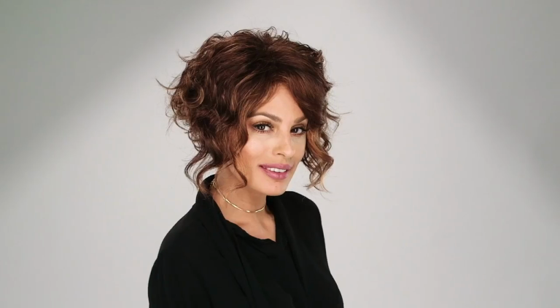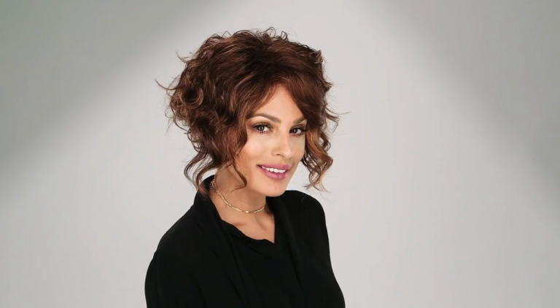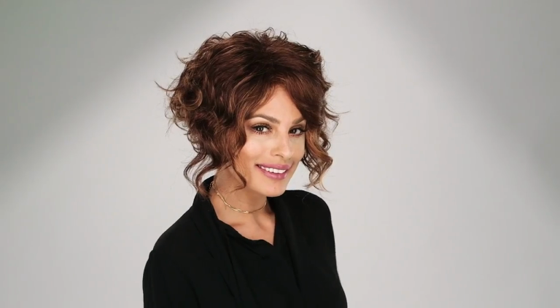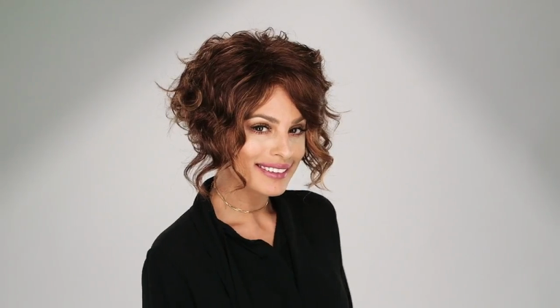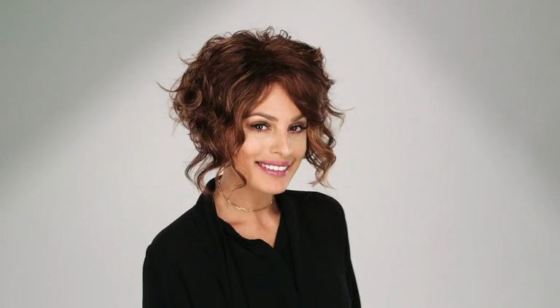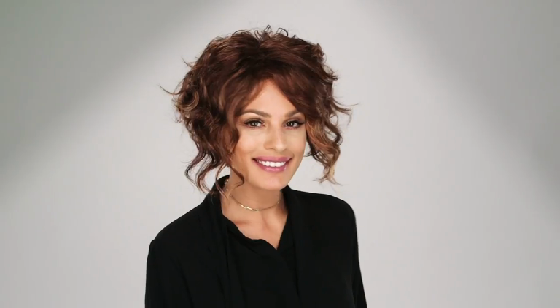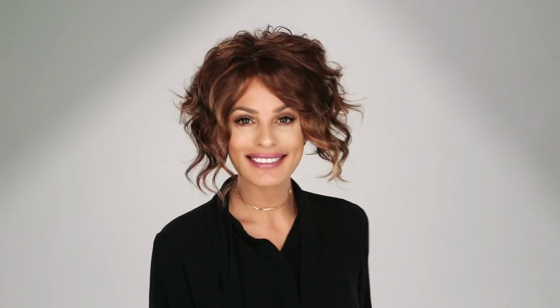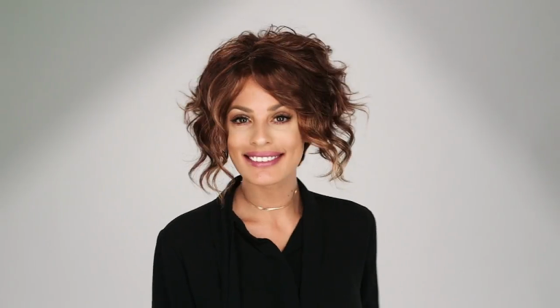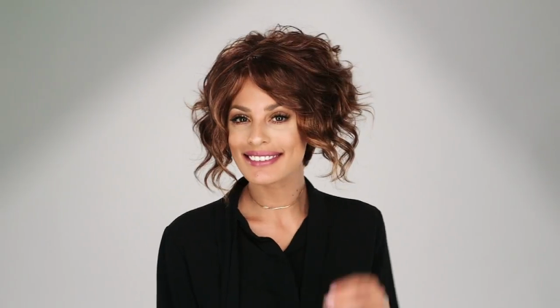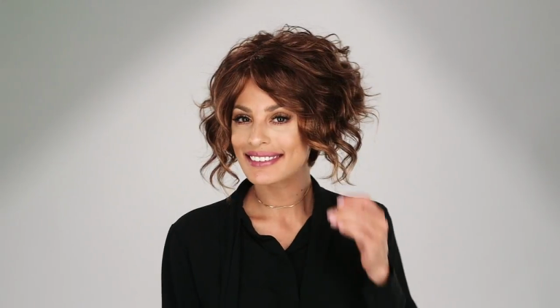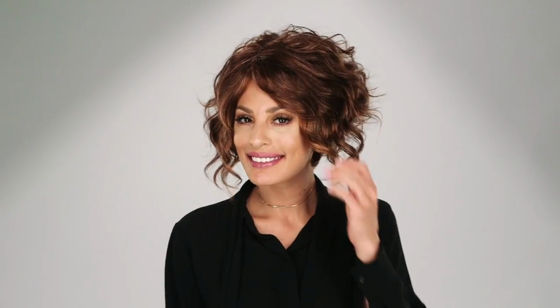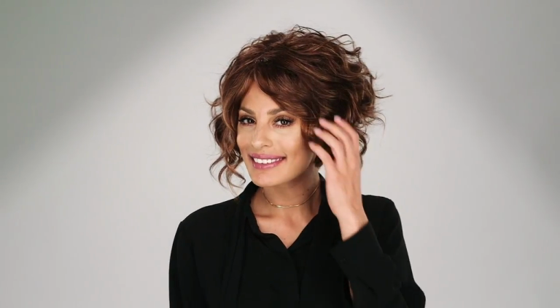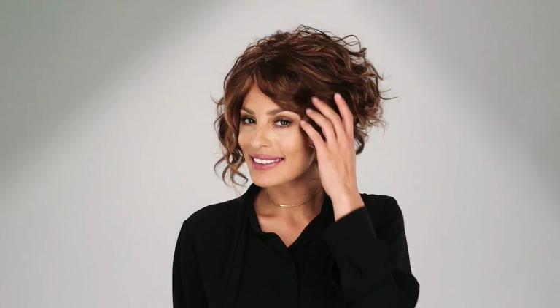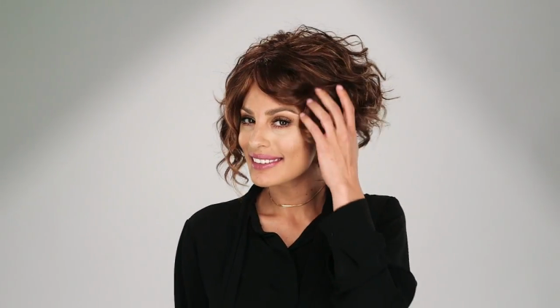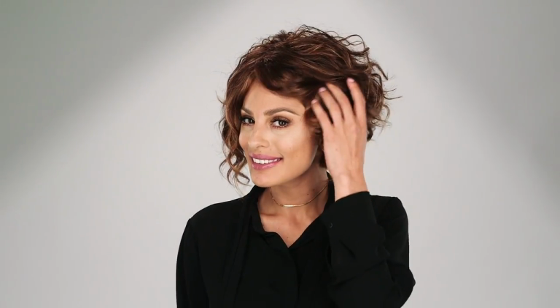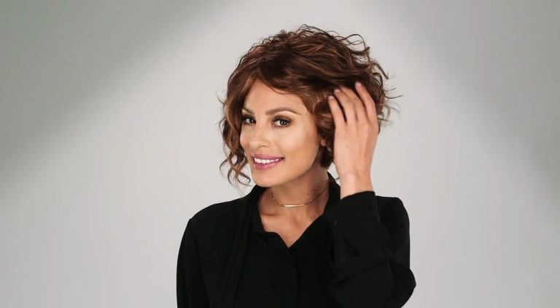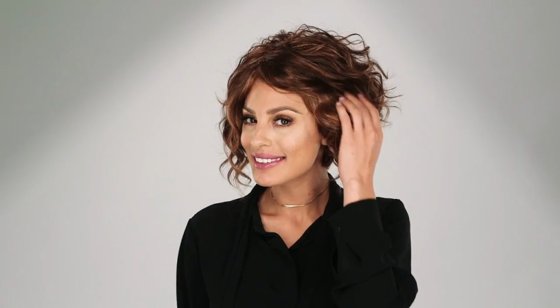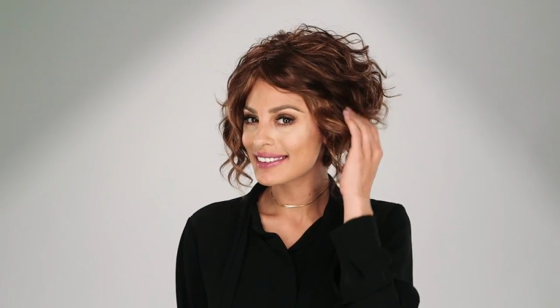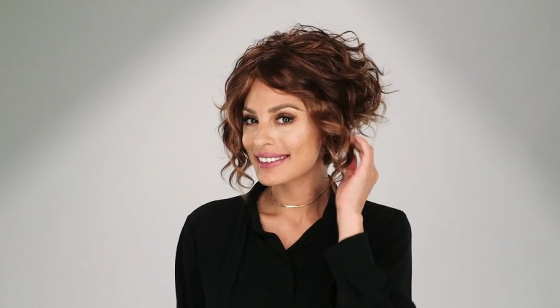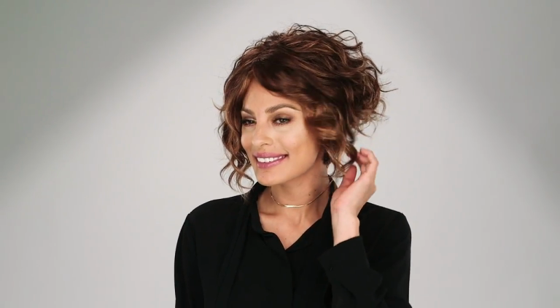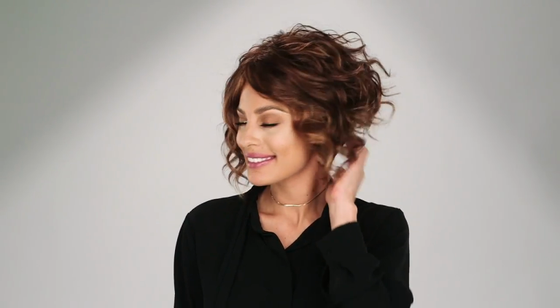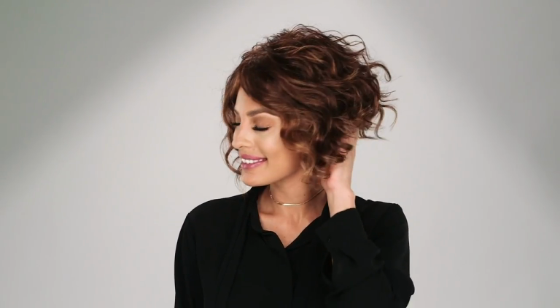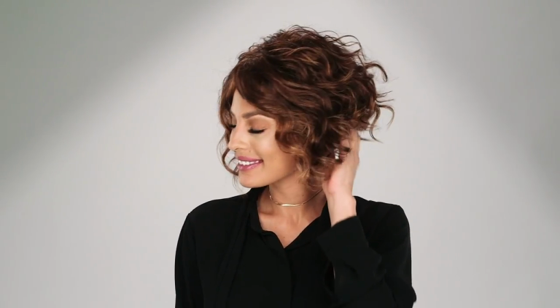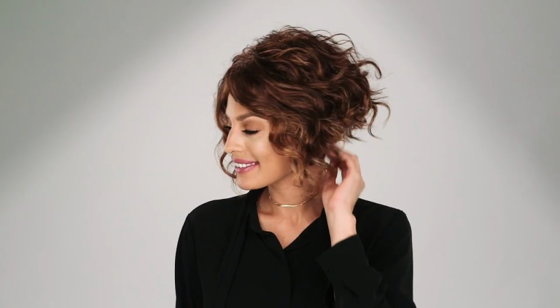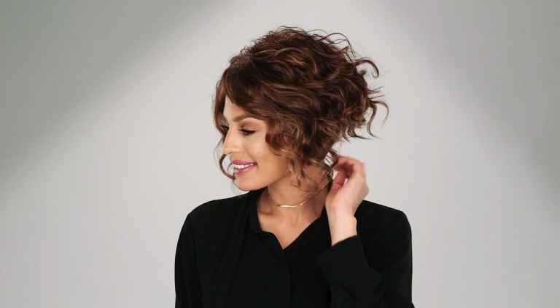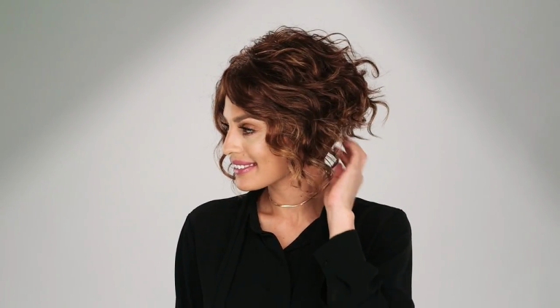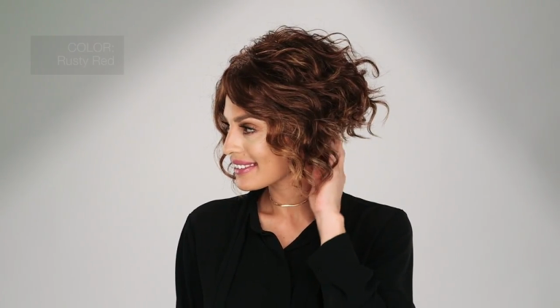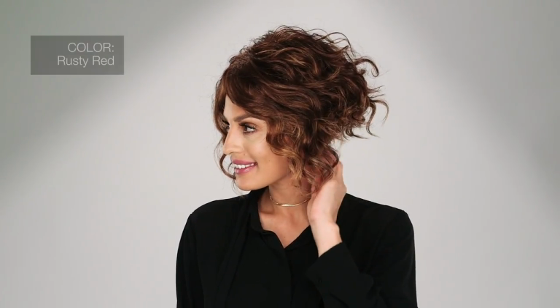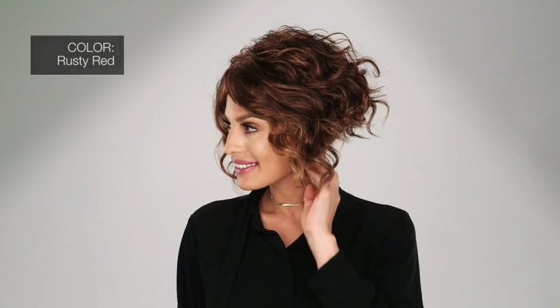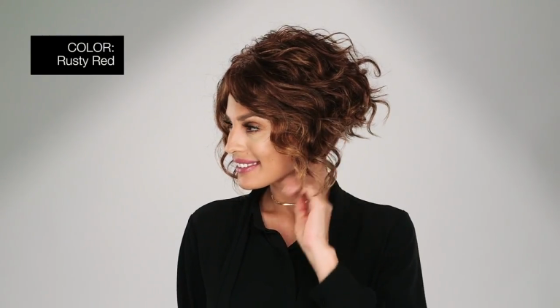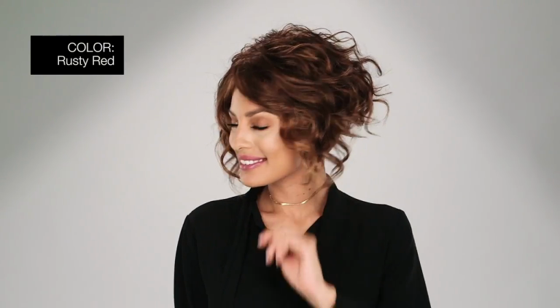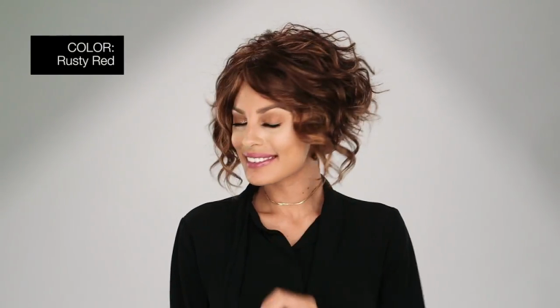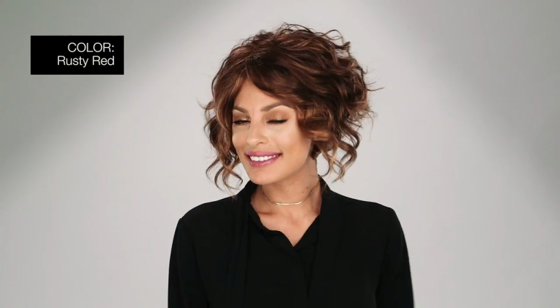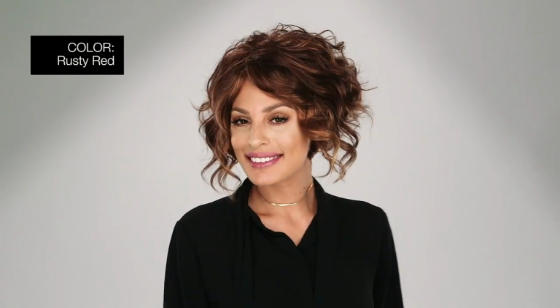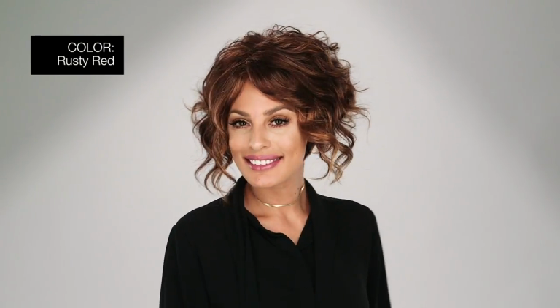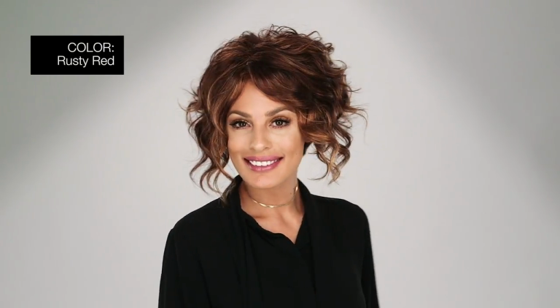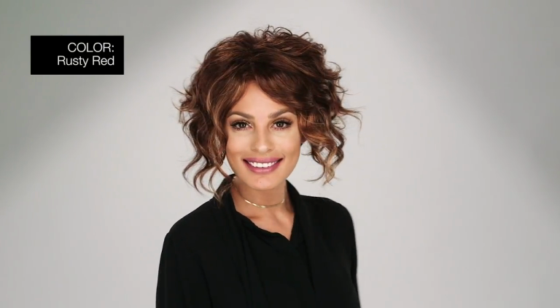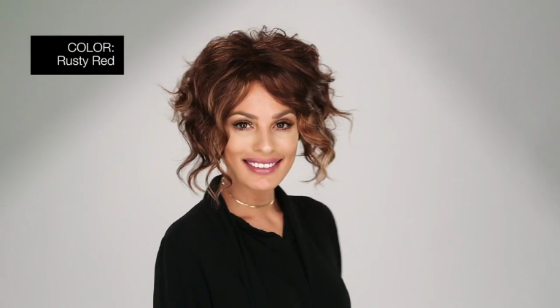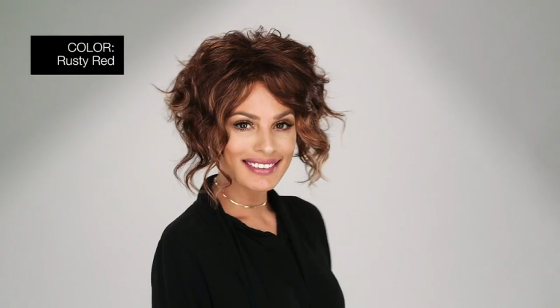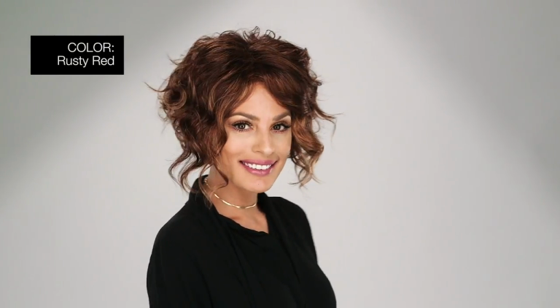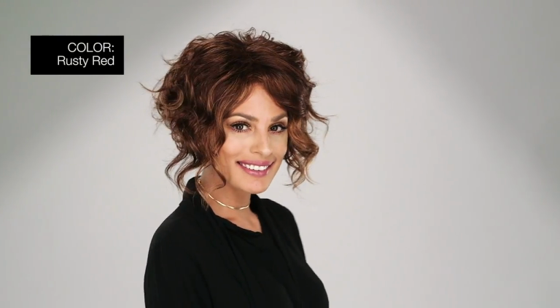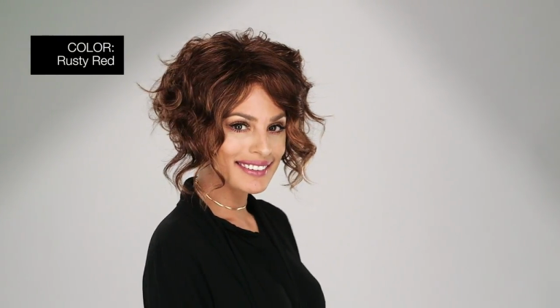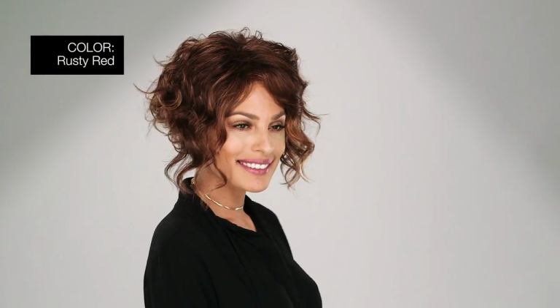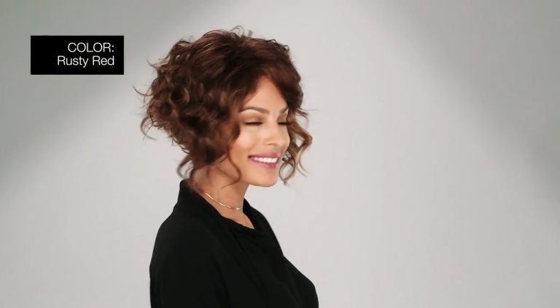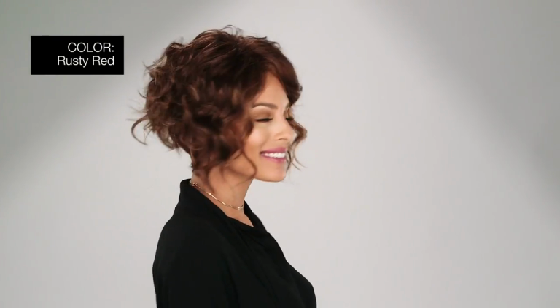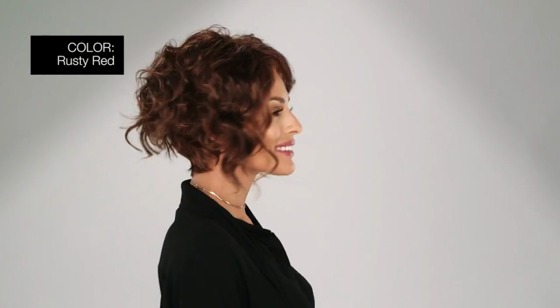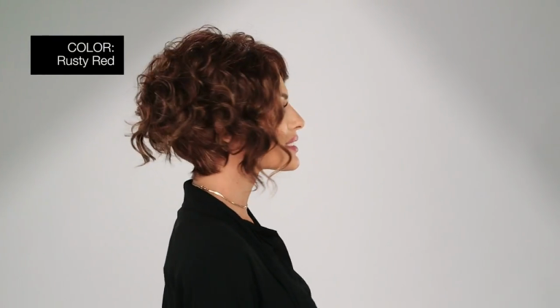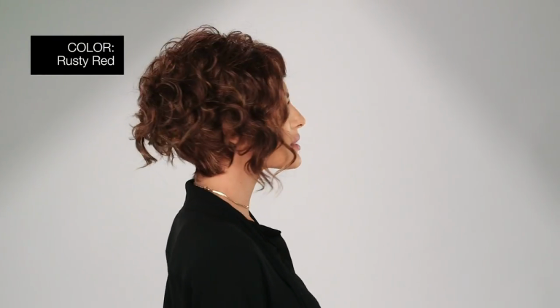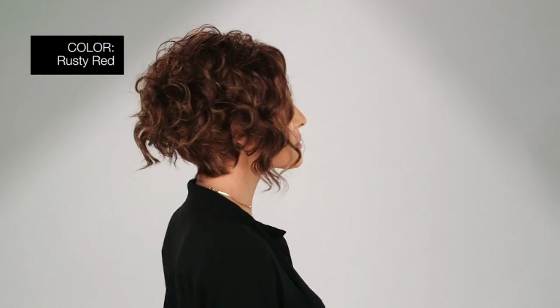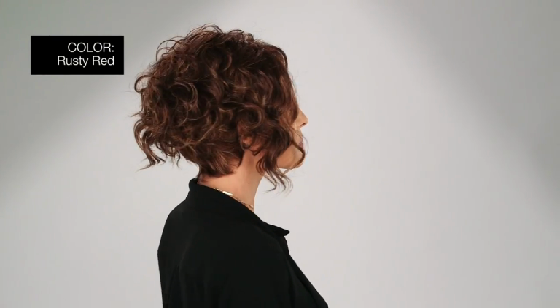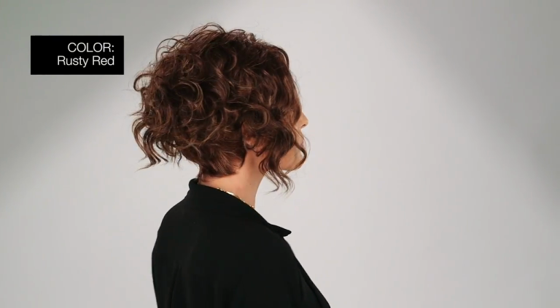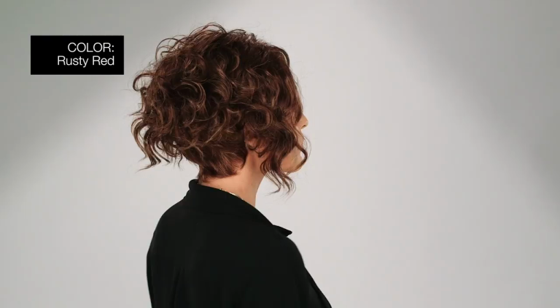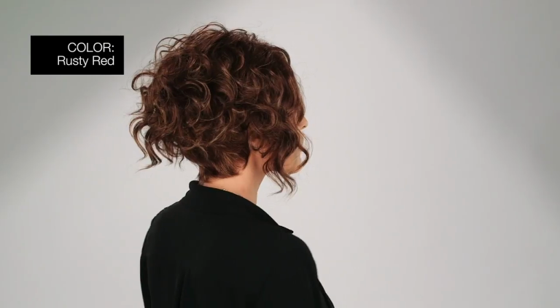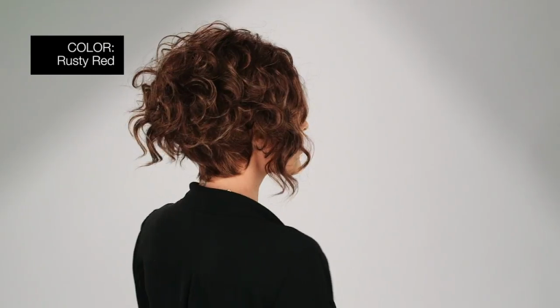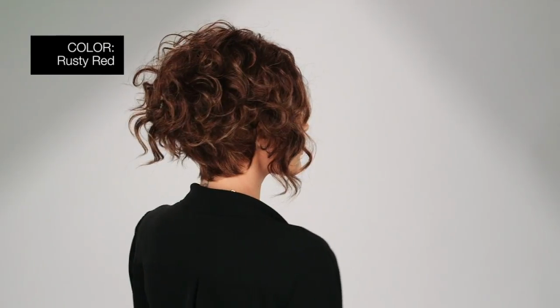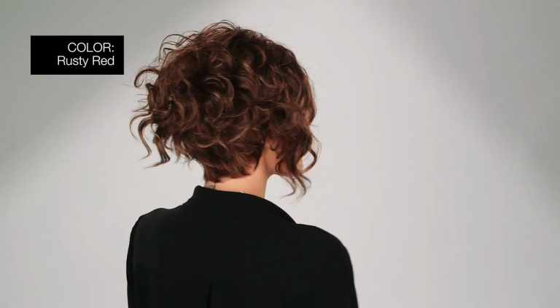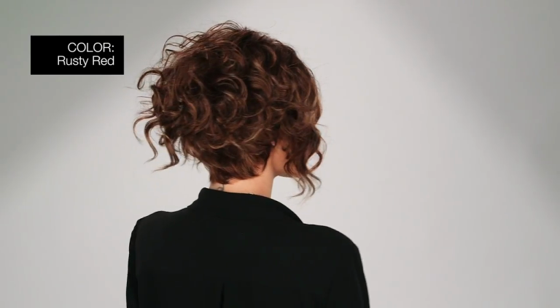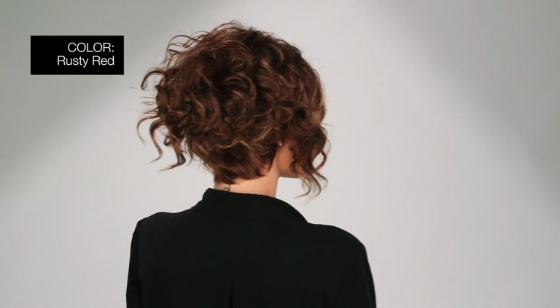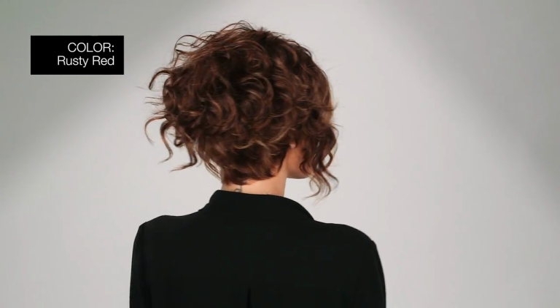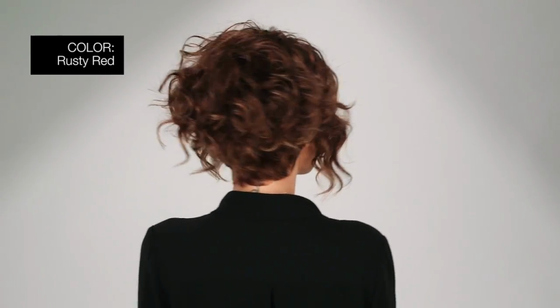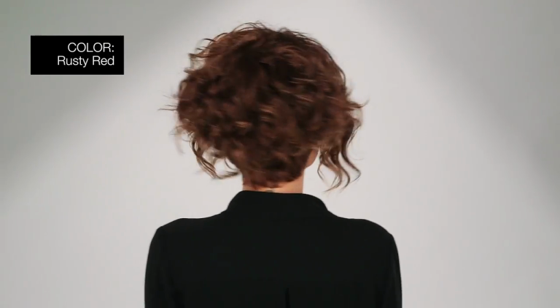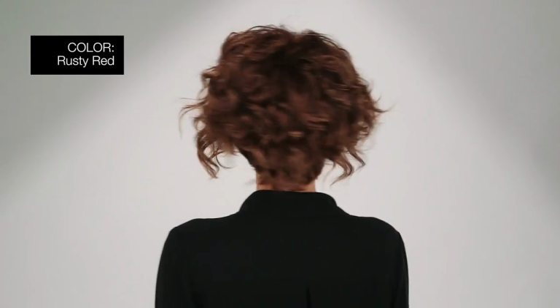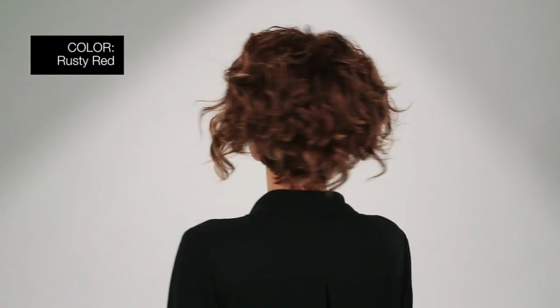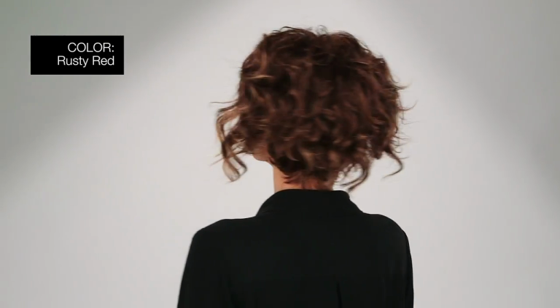There's no bad color for this unique style. Mine is in color rusty red — medium reddish brown with light reddish highlights.